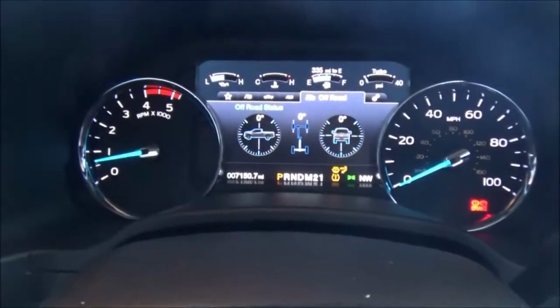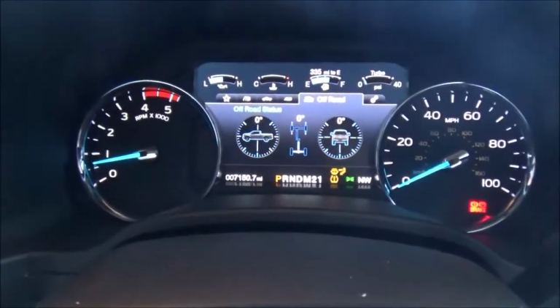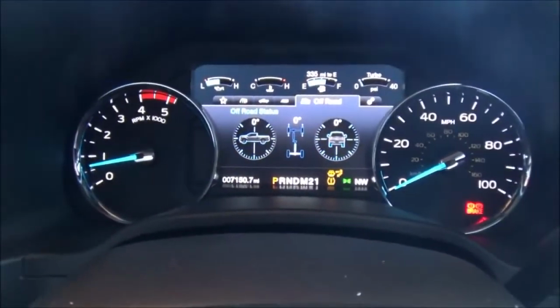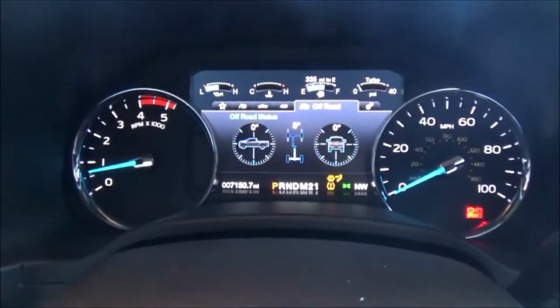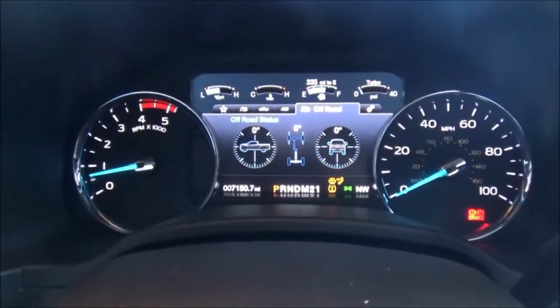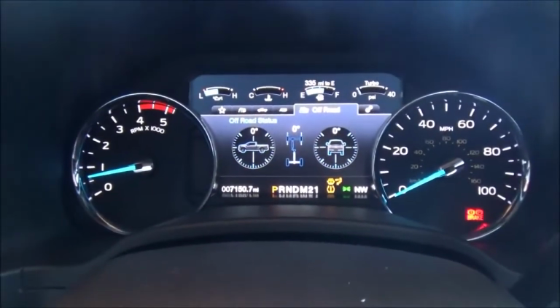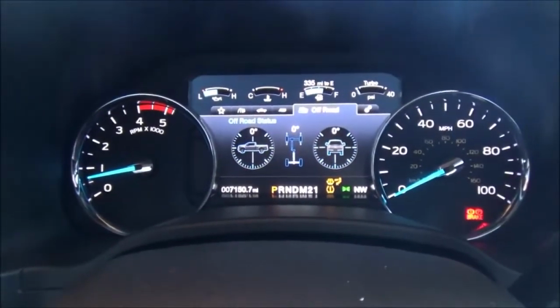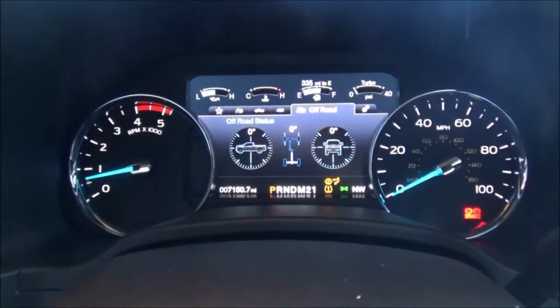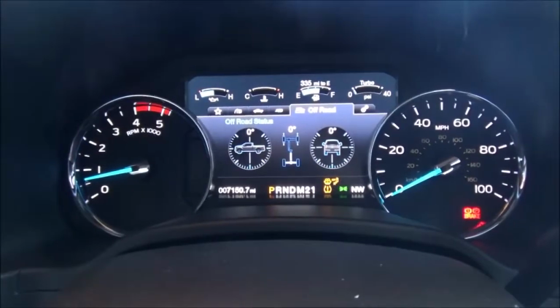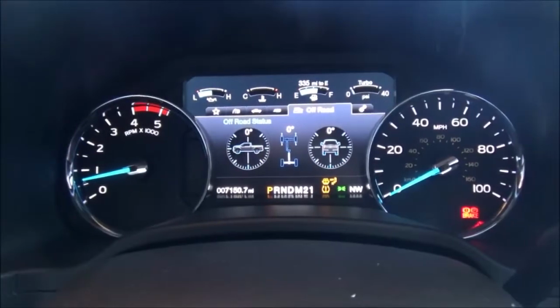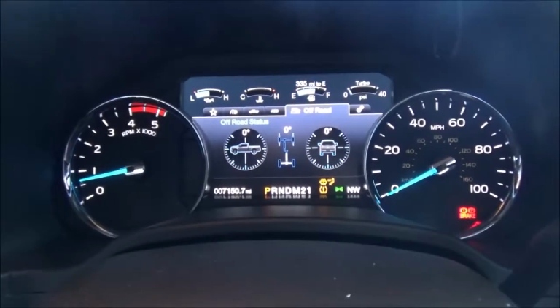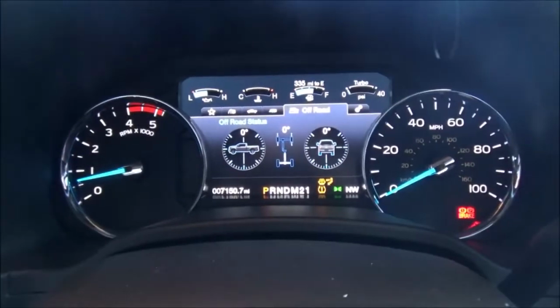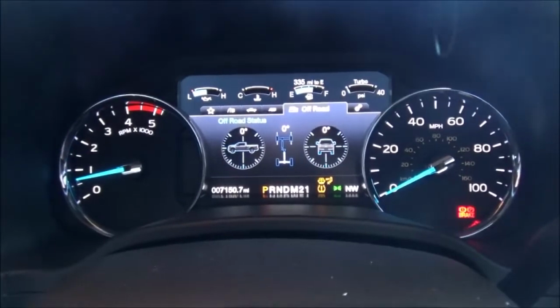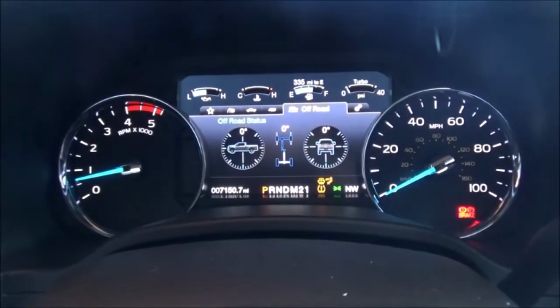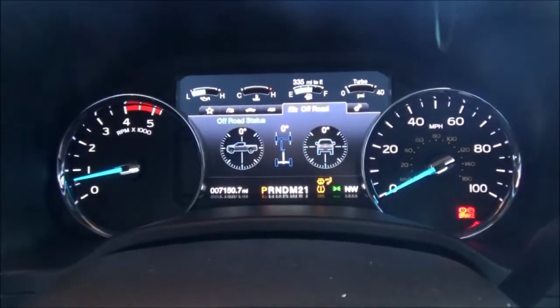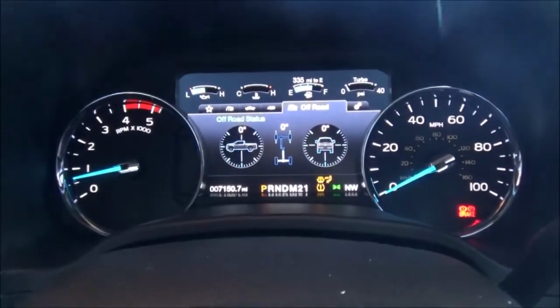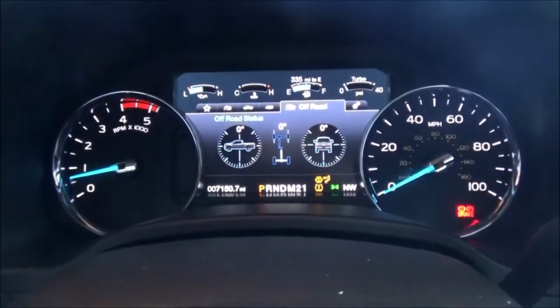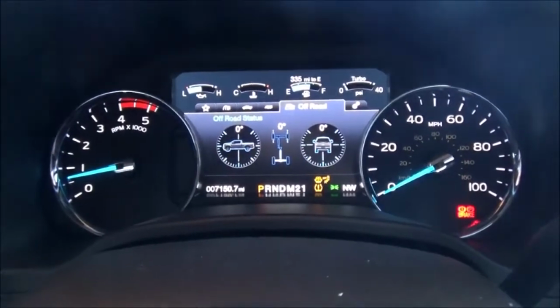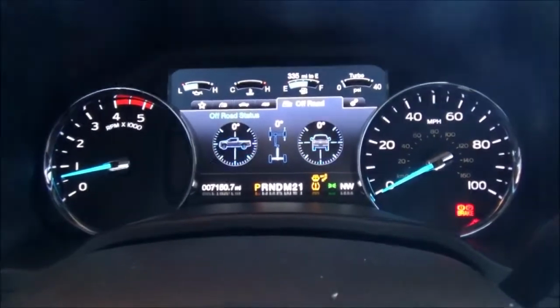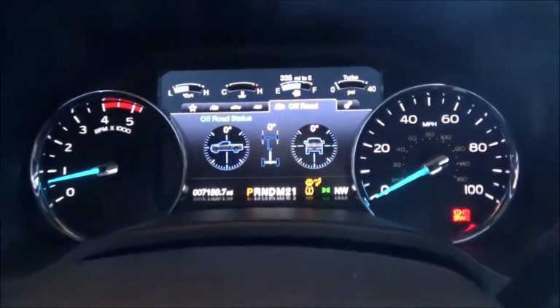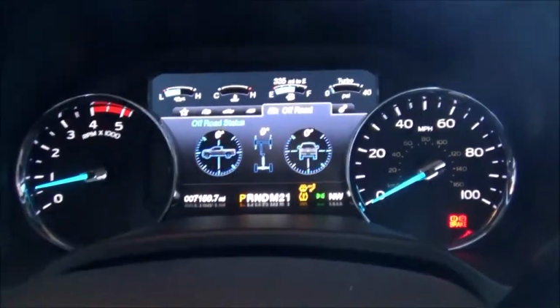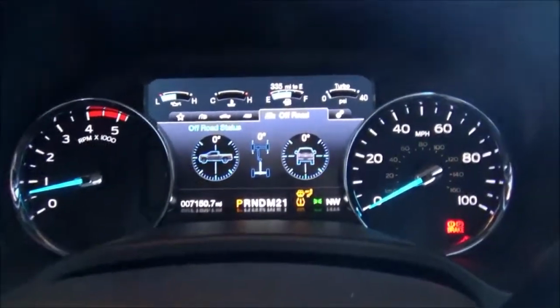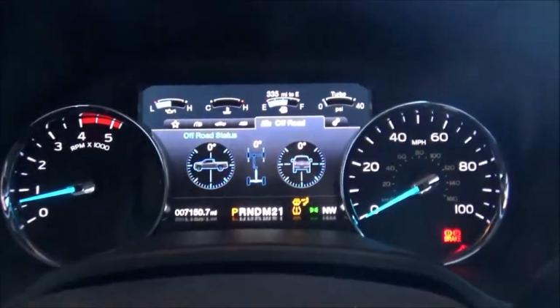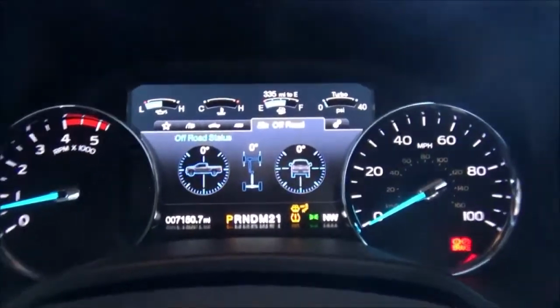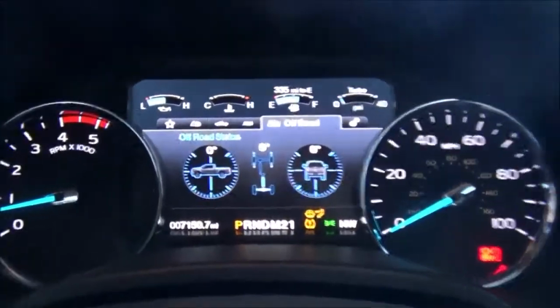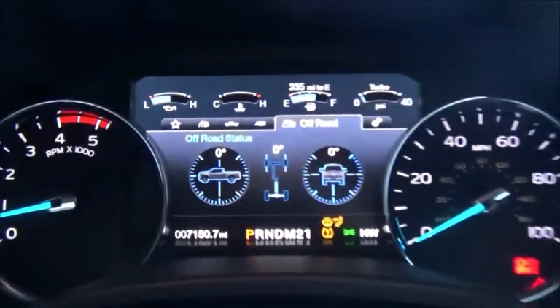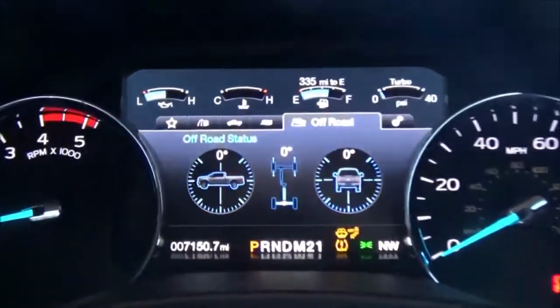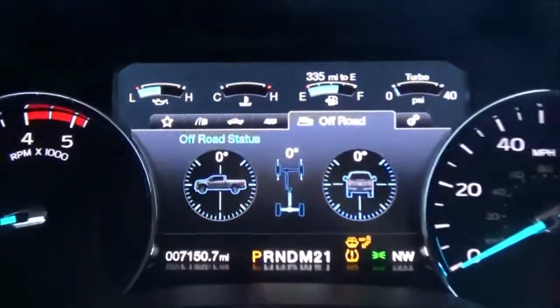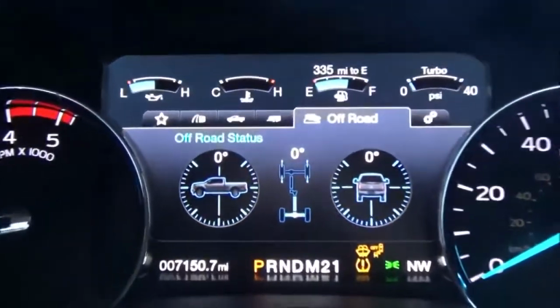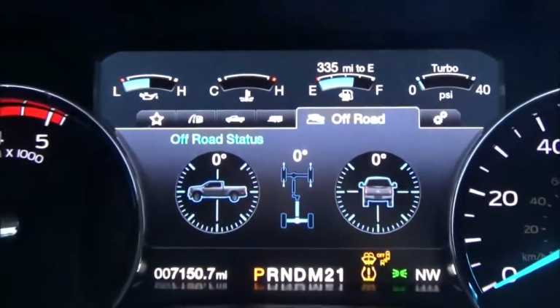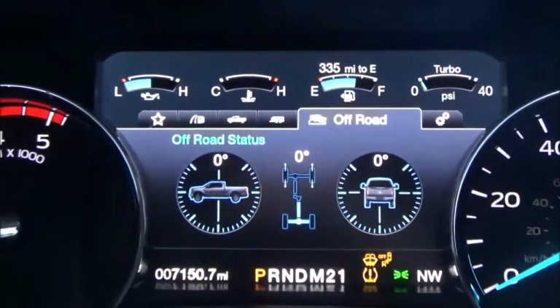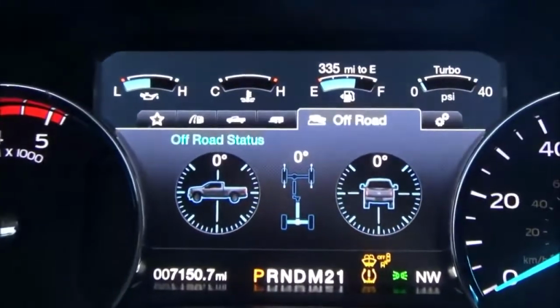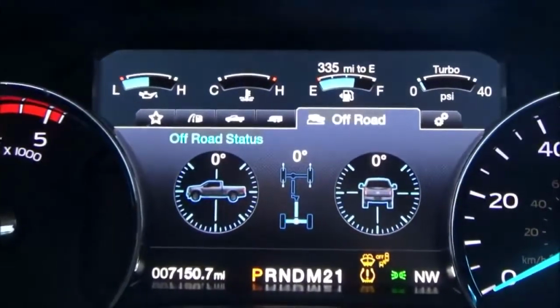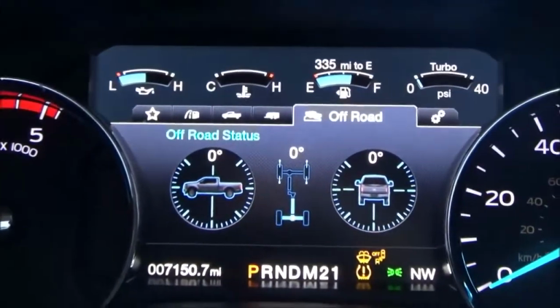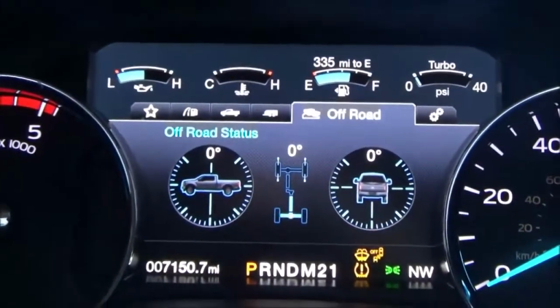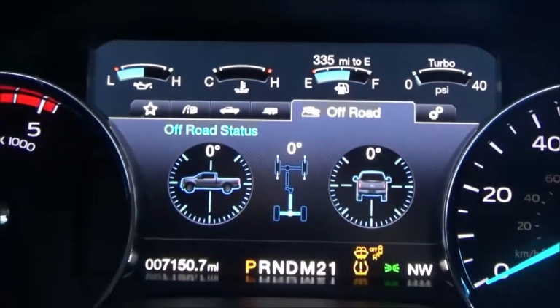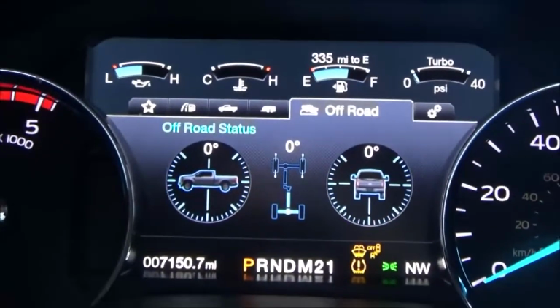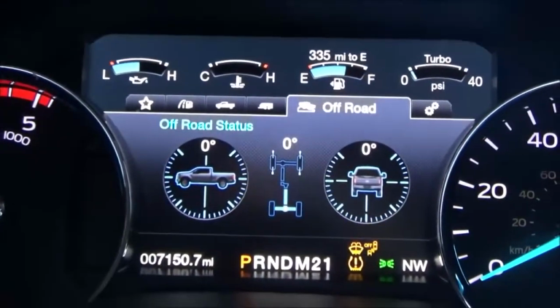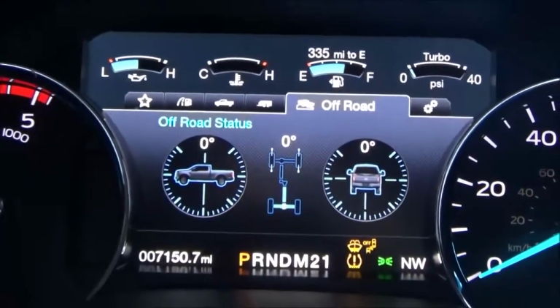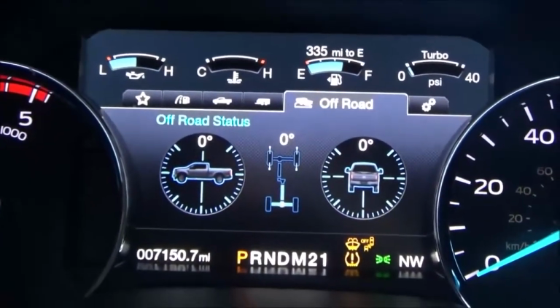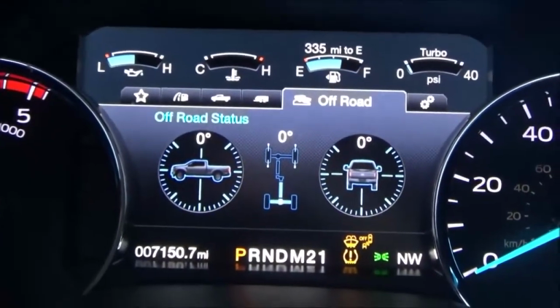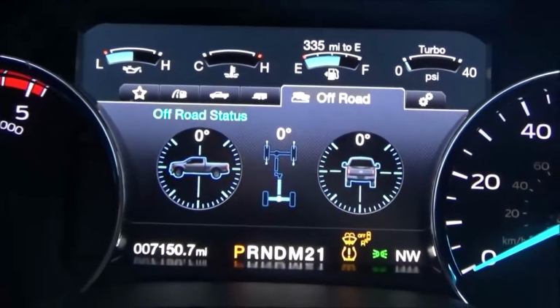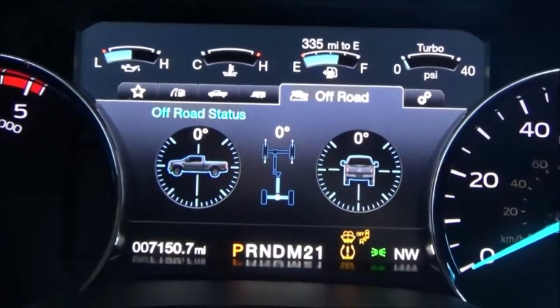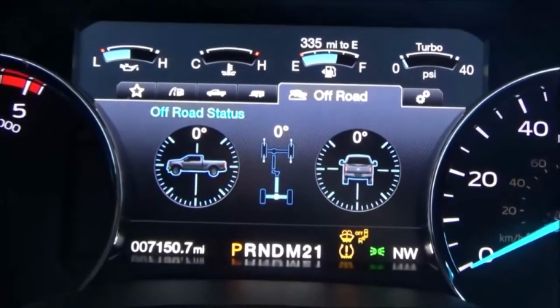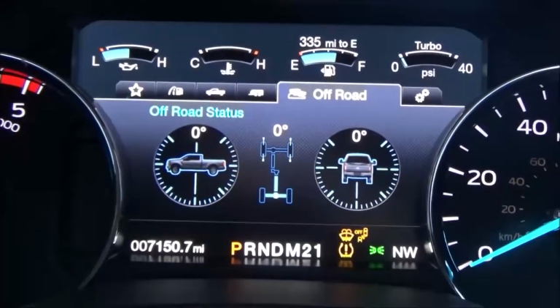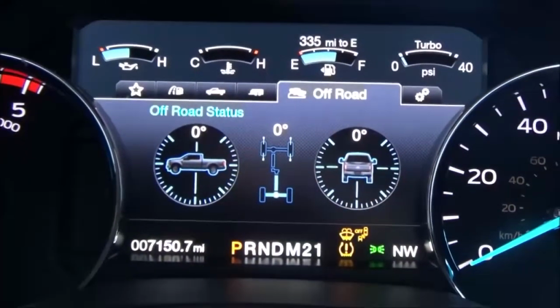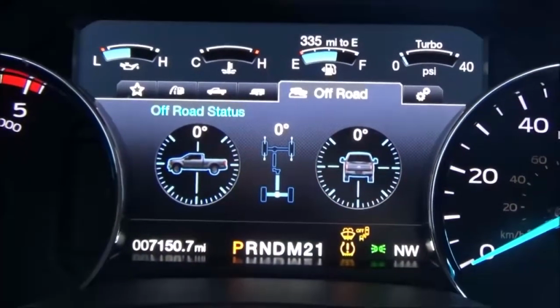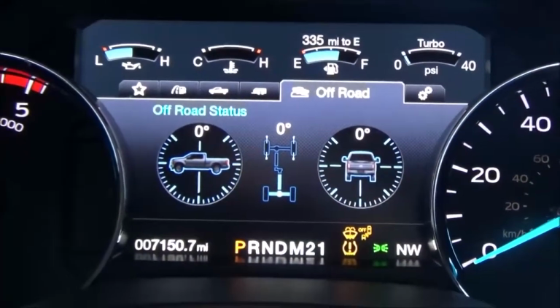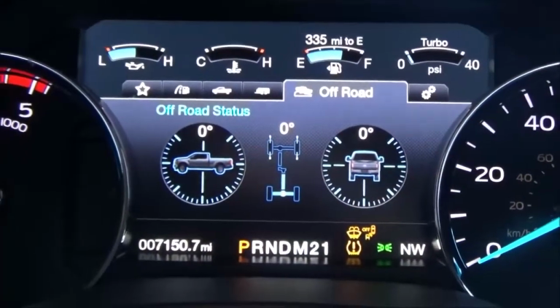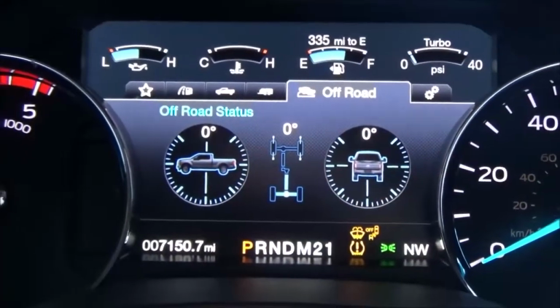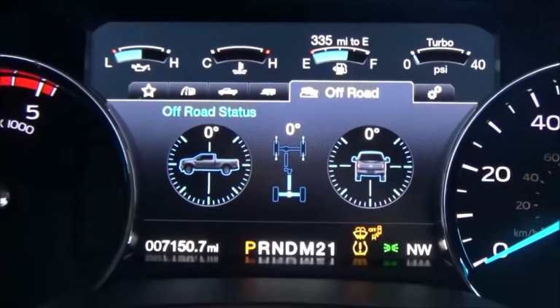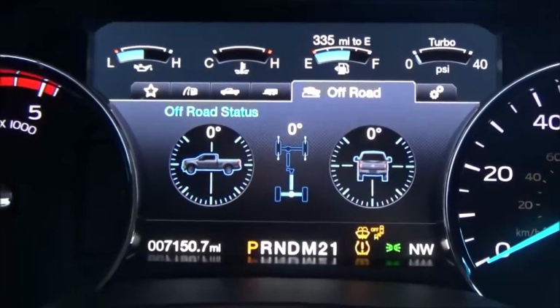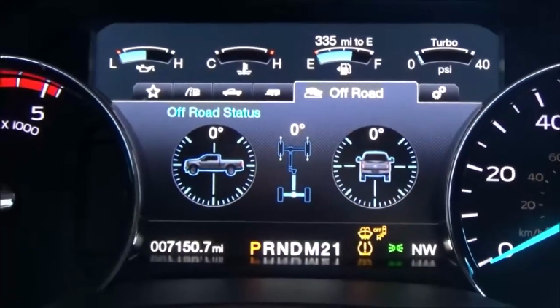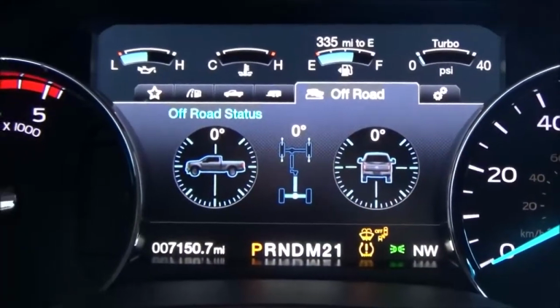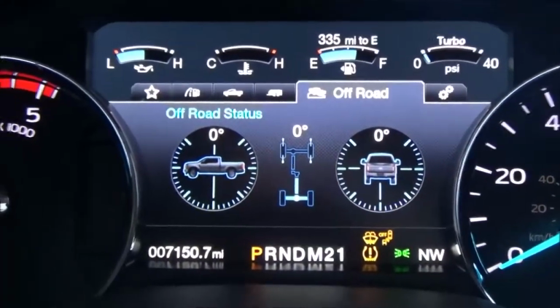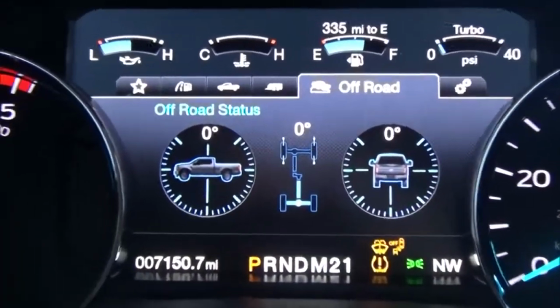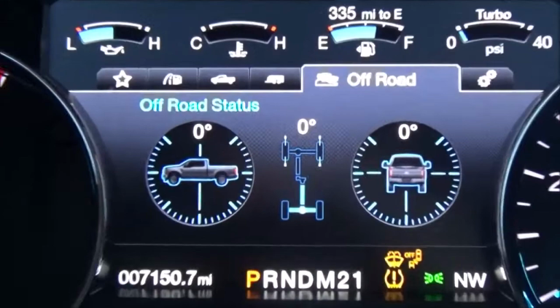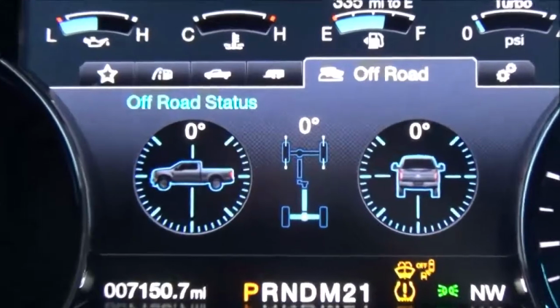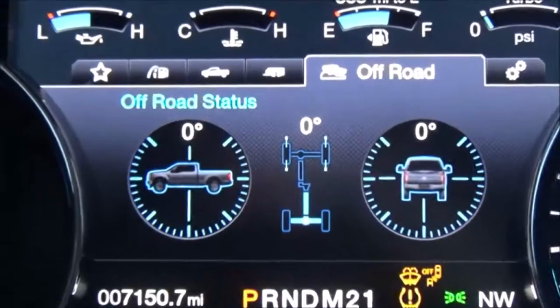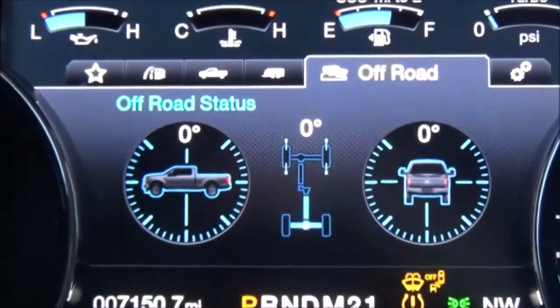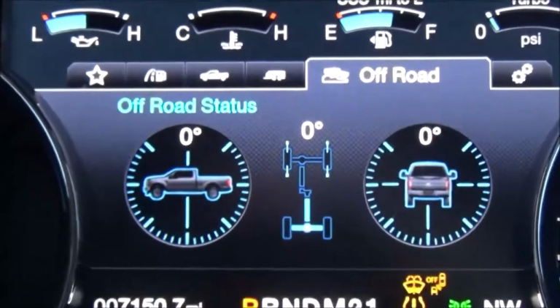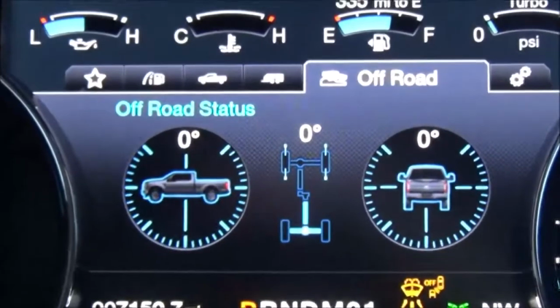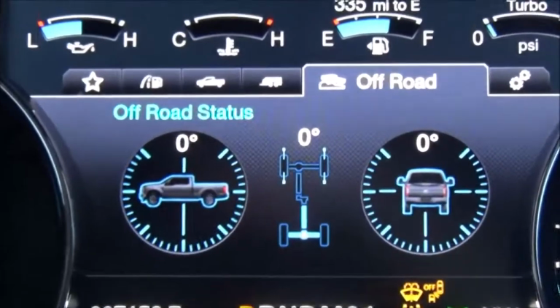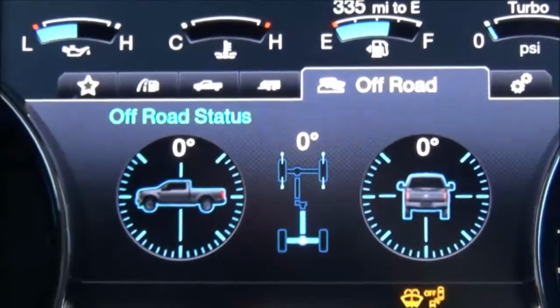It has a two-needle gauge cluster with a huge information display. Tons of stuff in this thing.